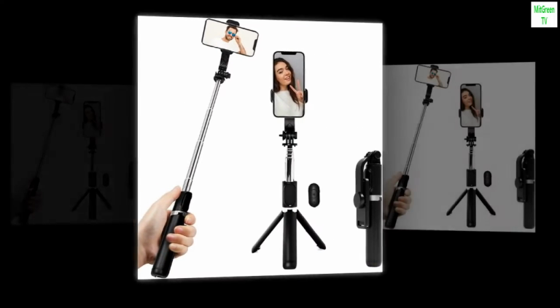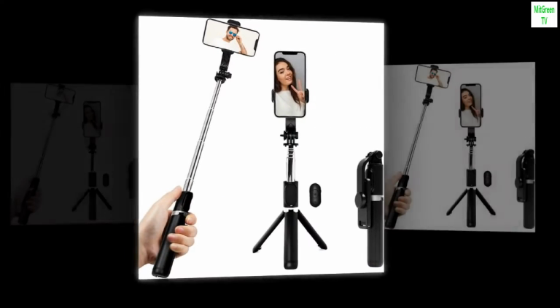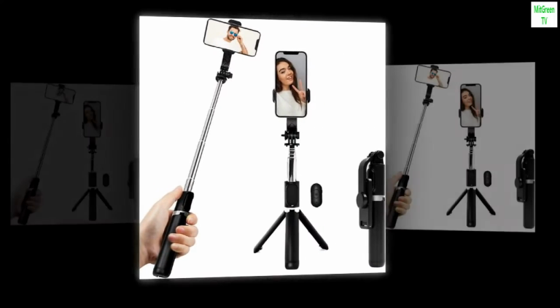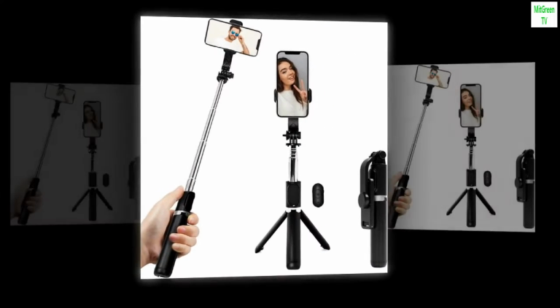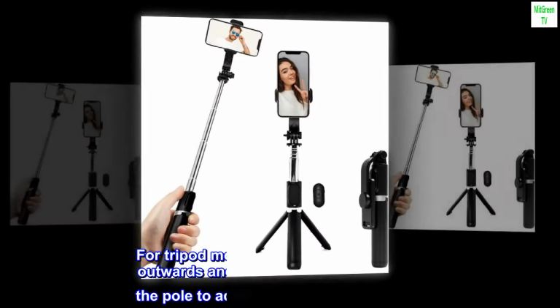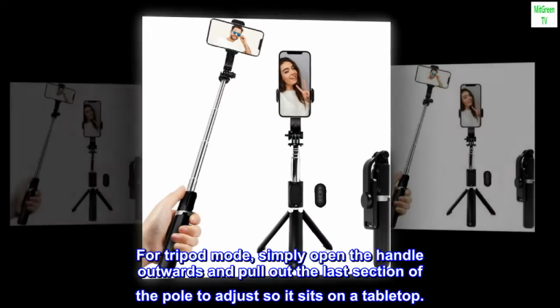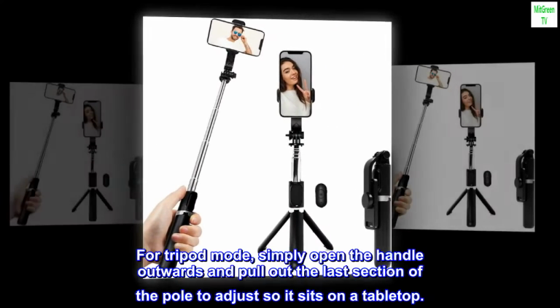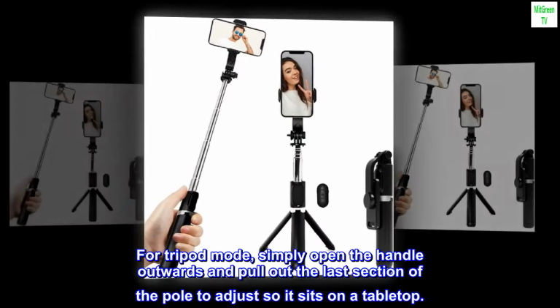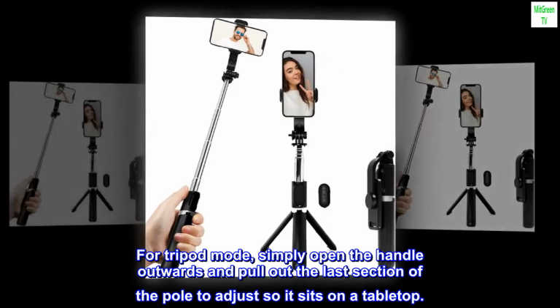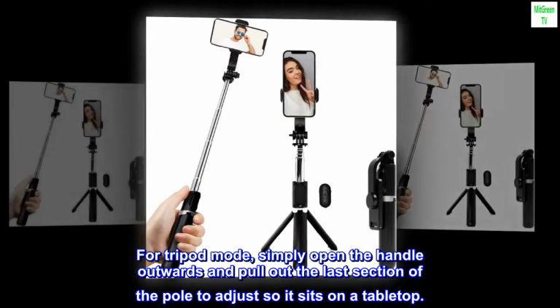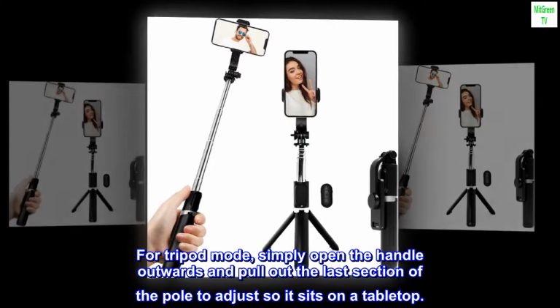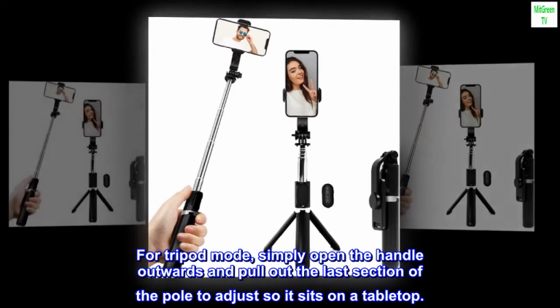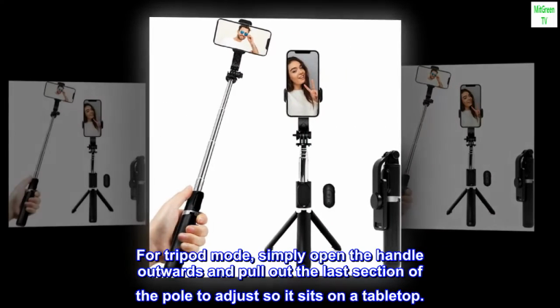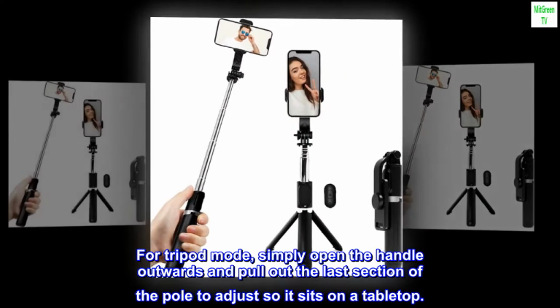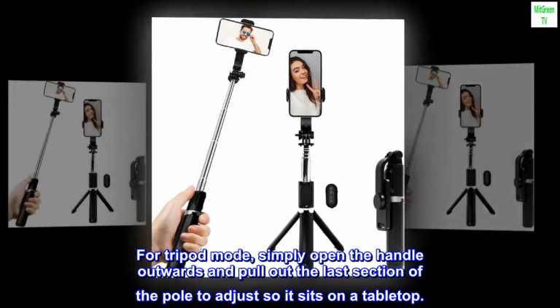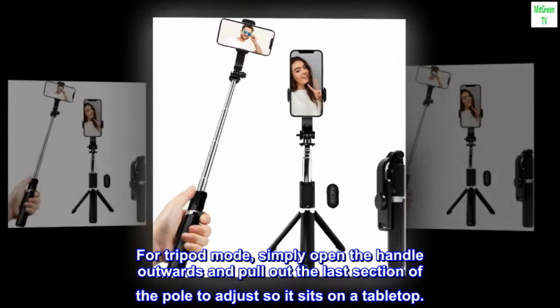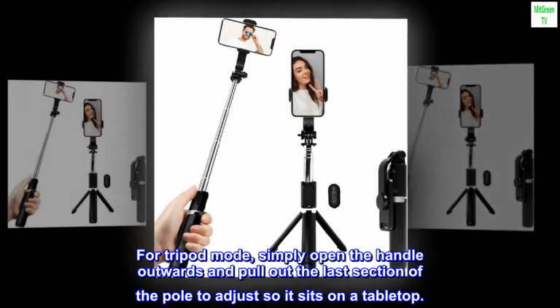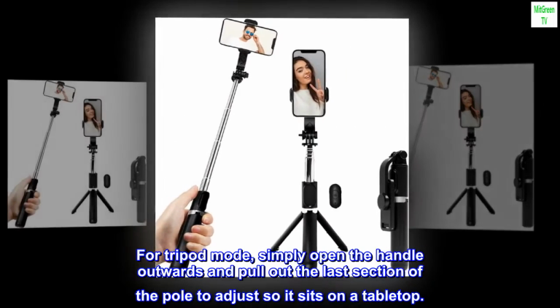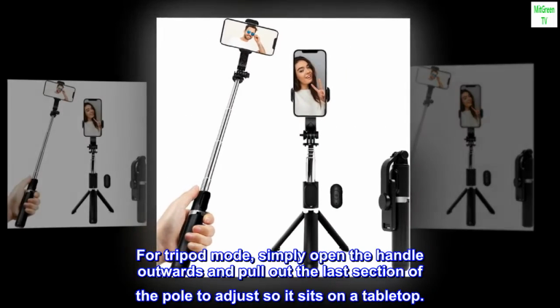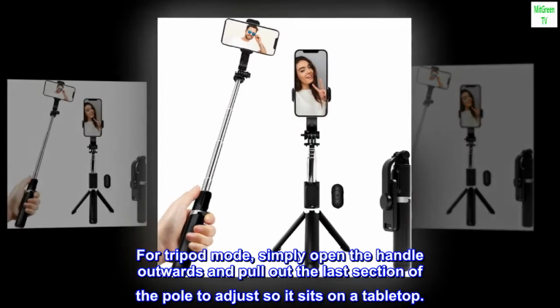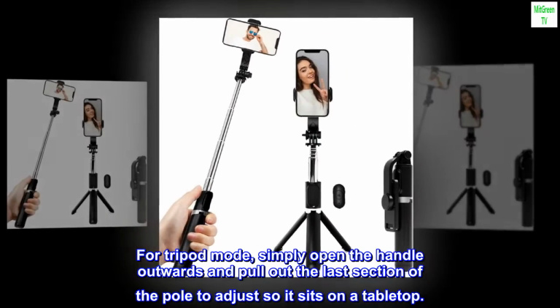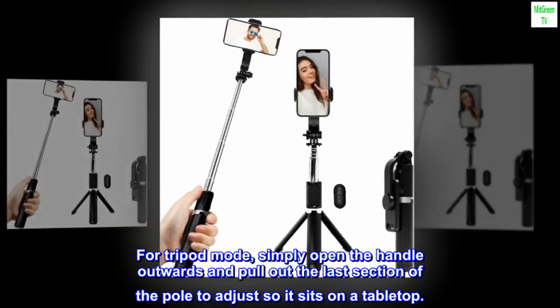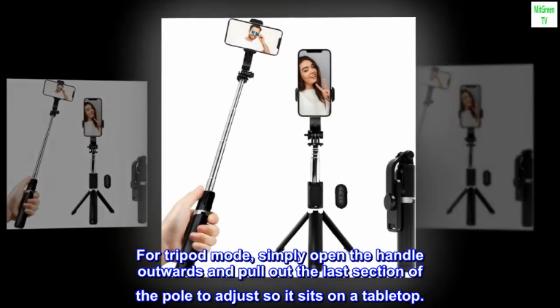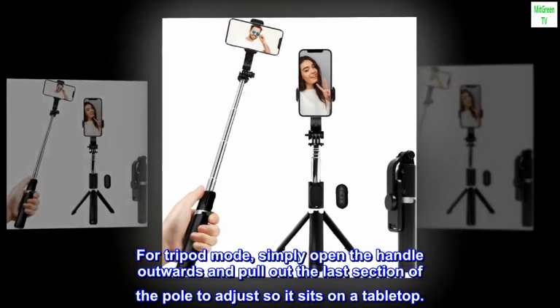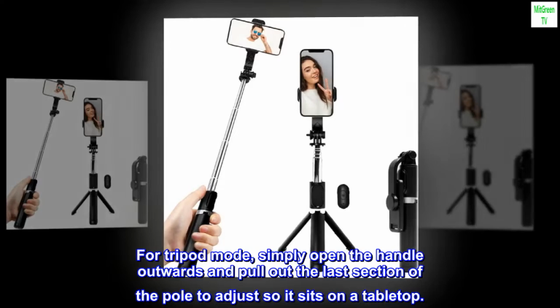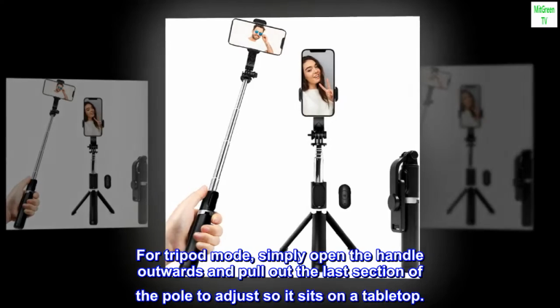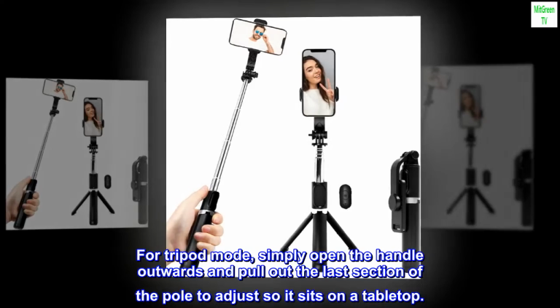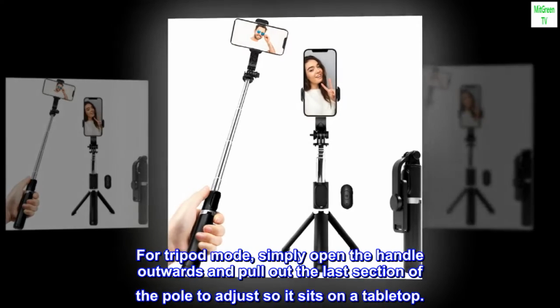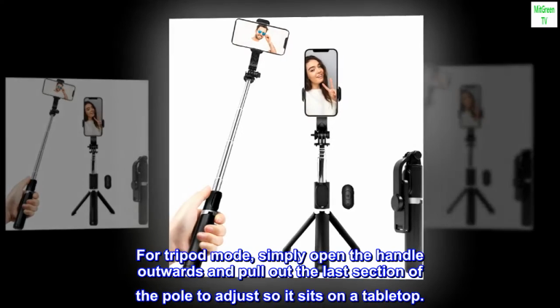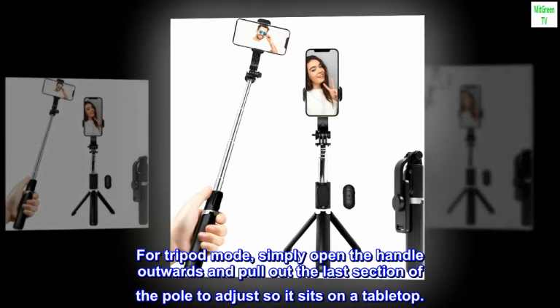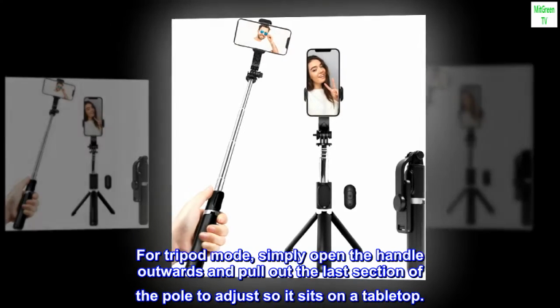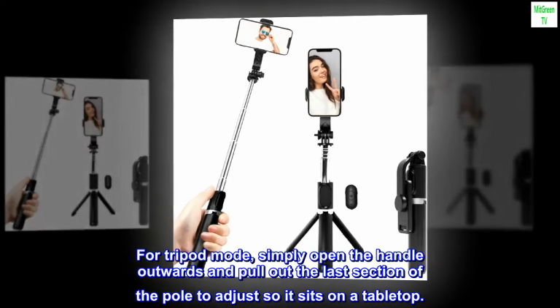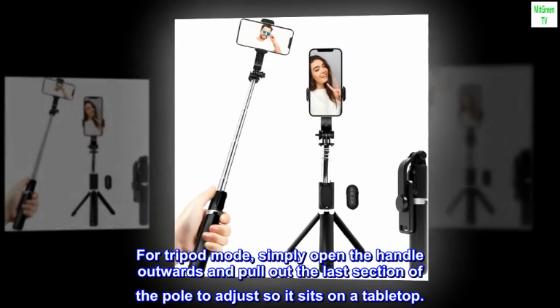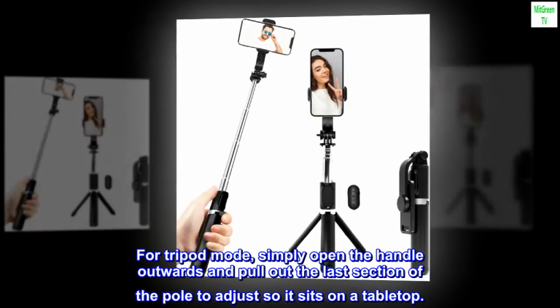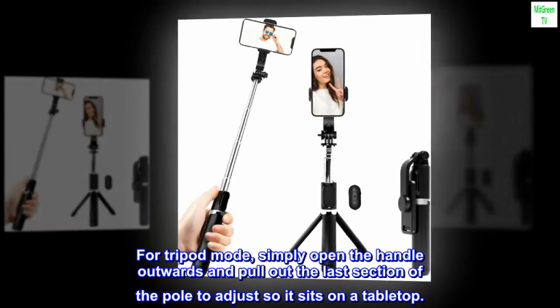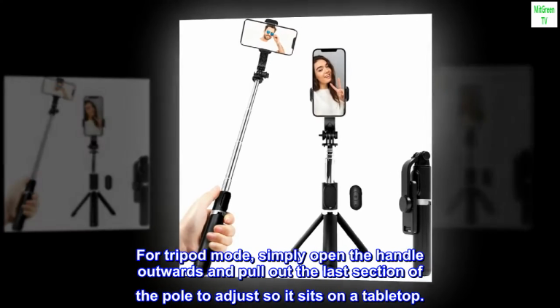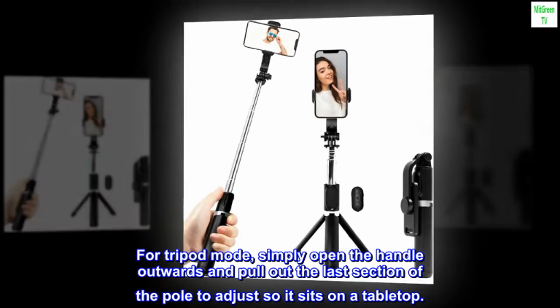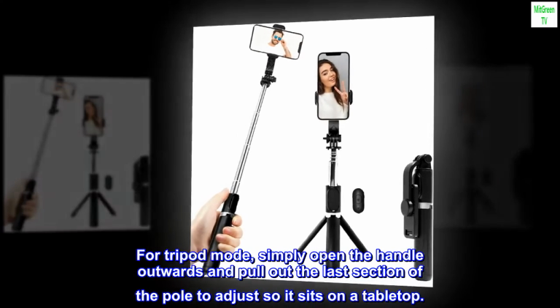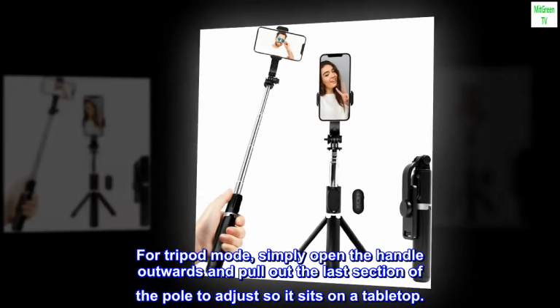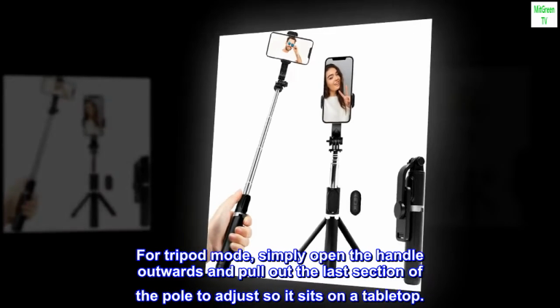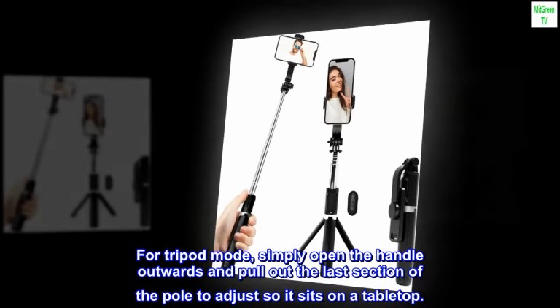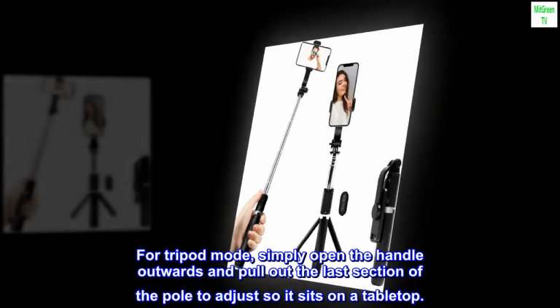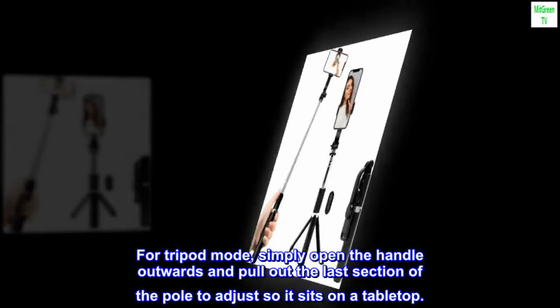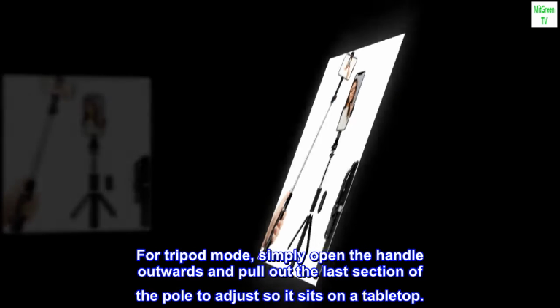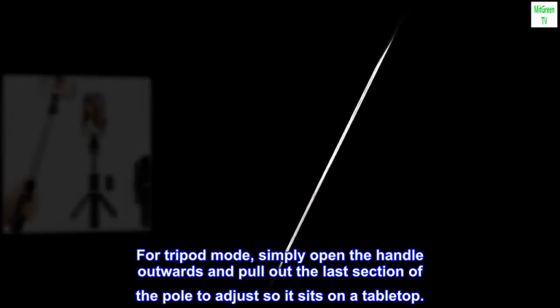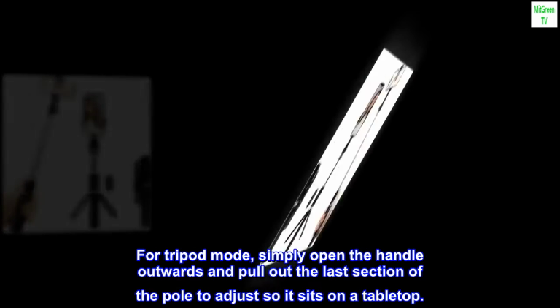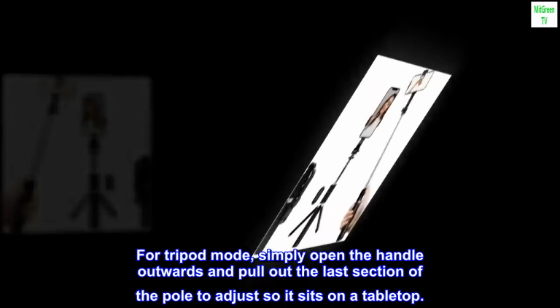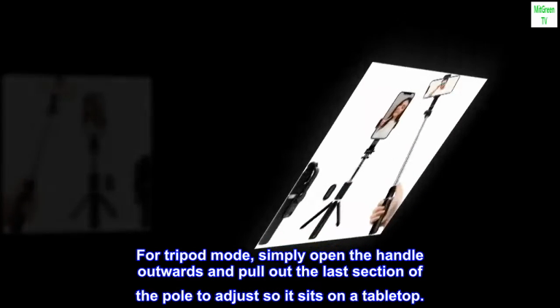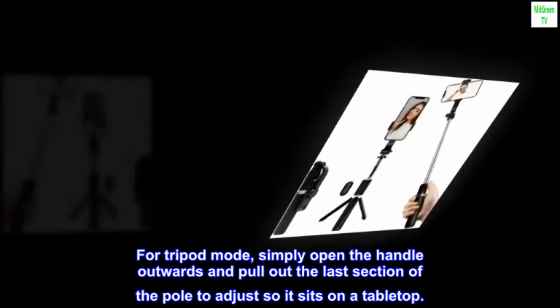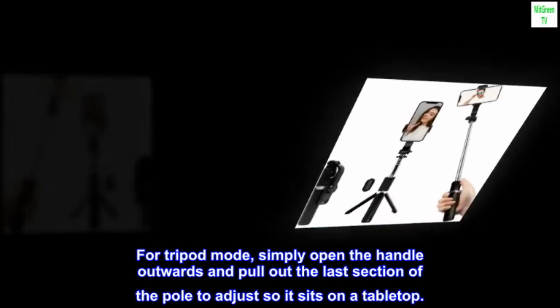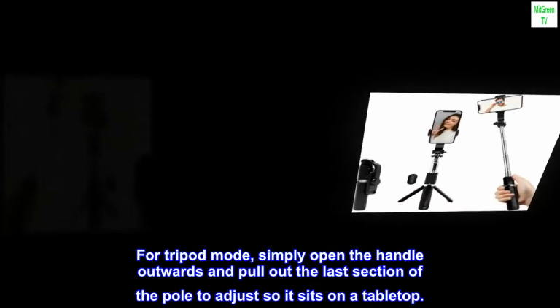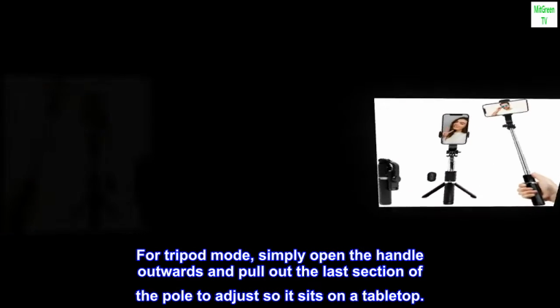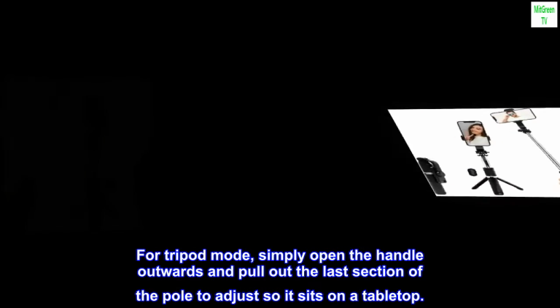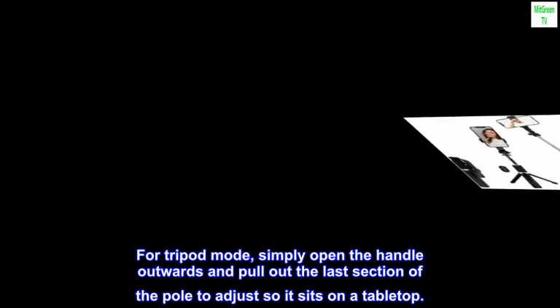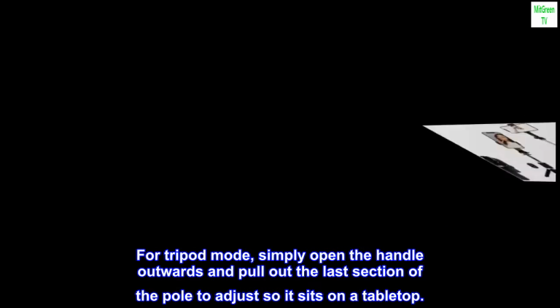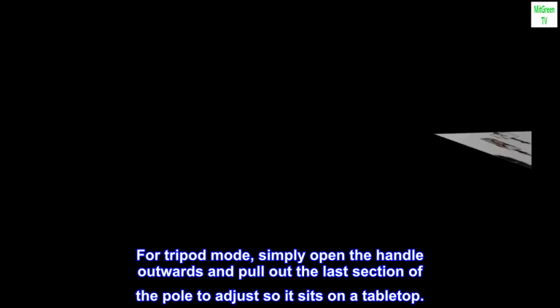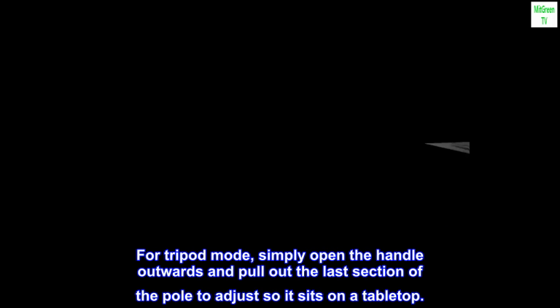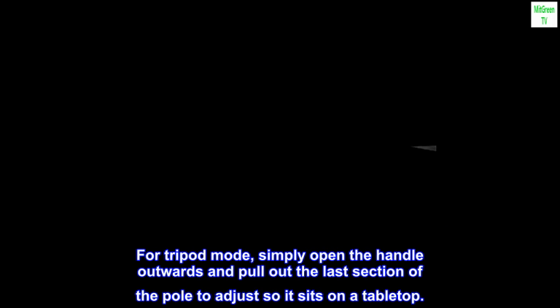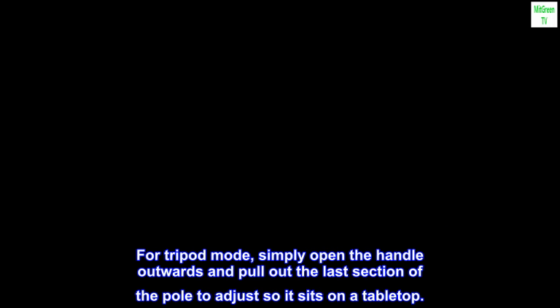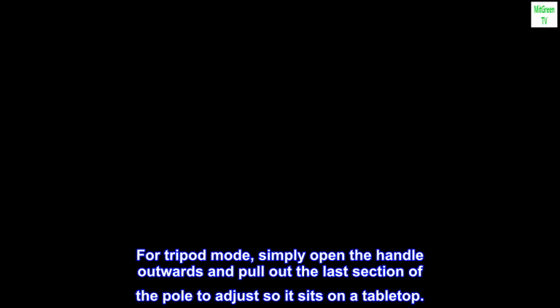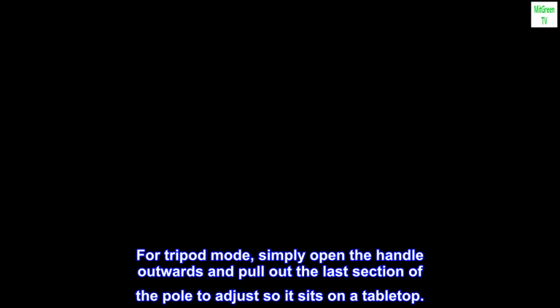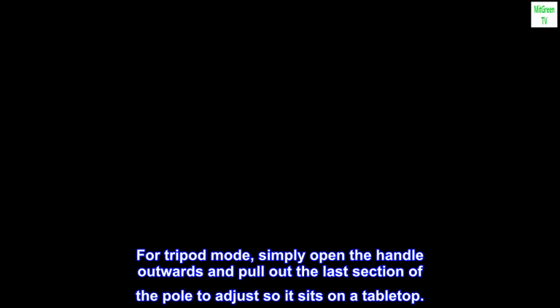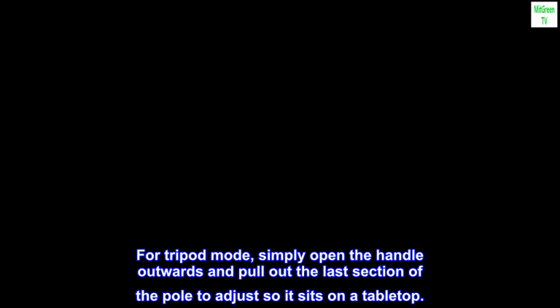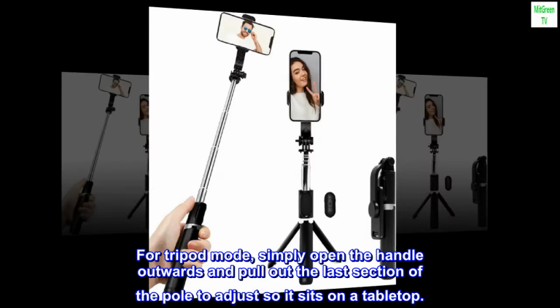For tripod mode, simply open the handle outwards and pull out the last section of the pole to adjust so it sits on a tabletop.